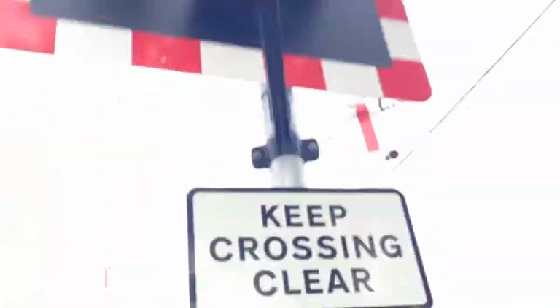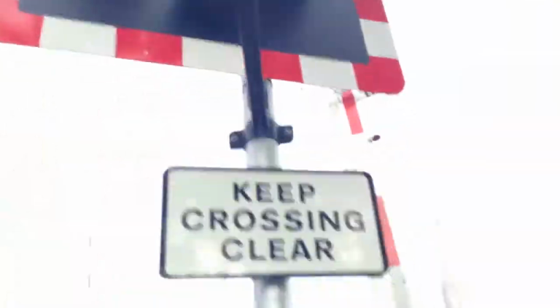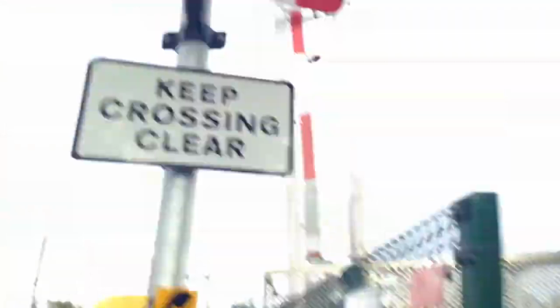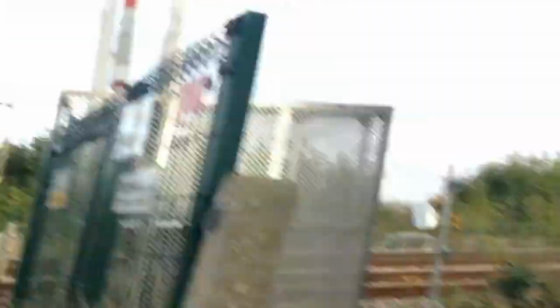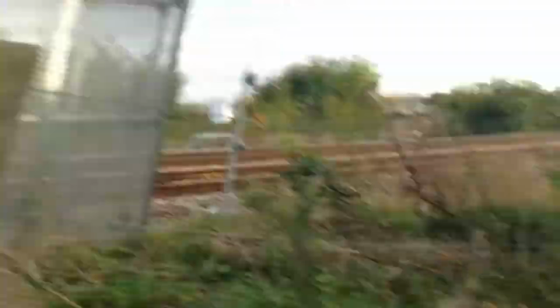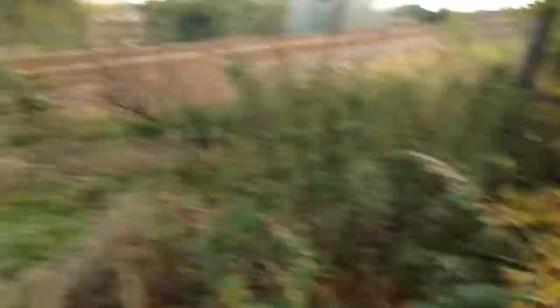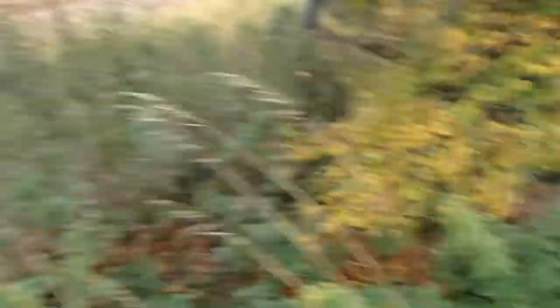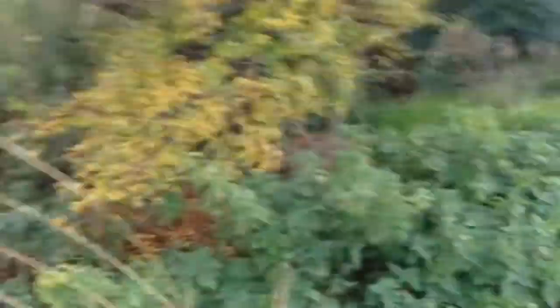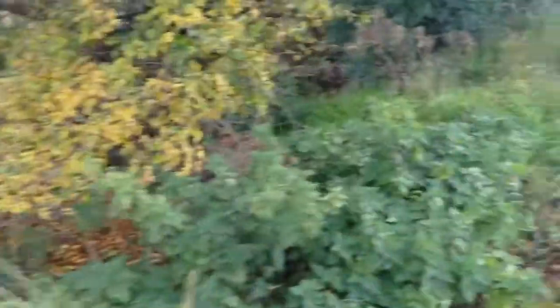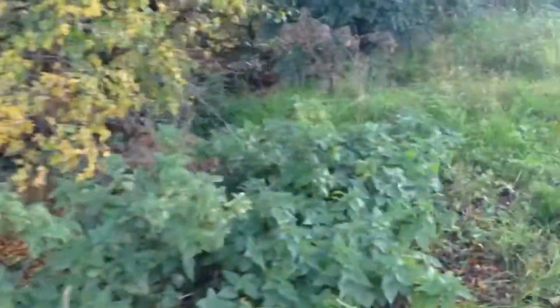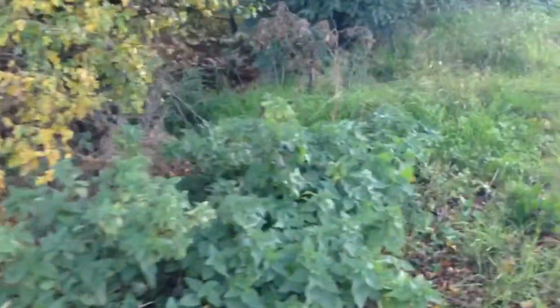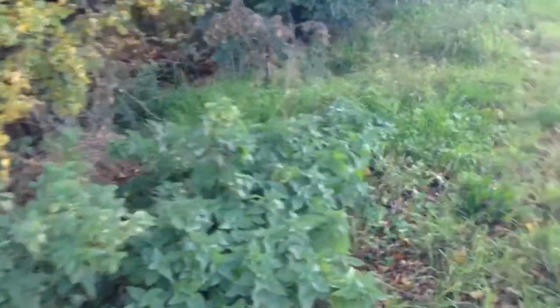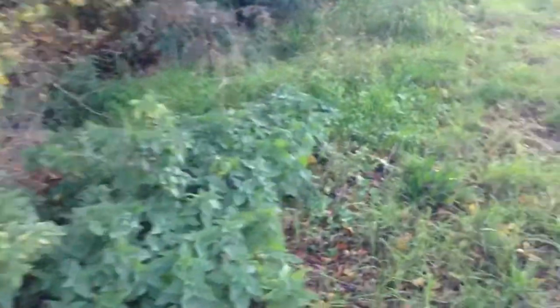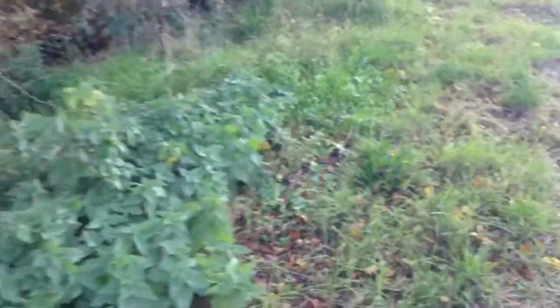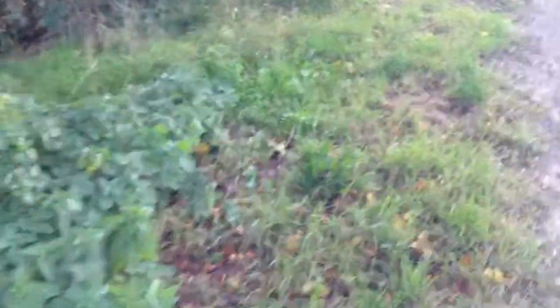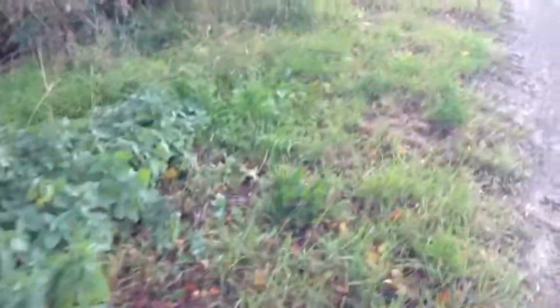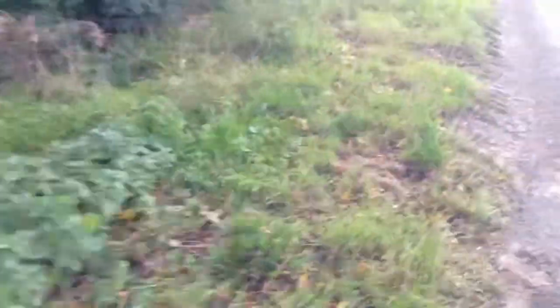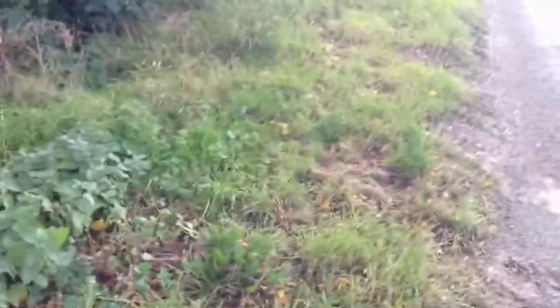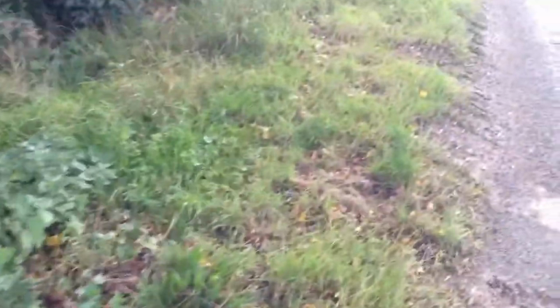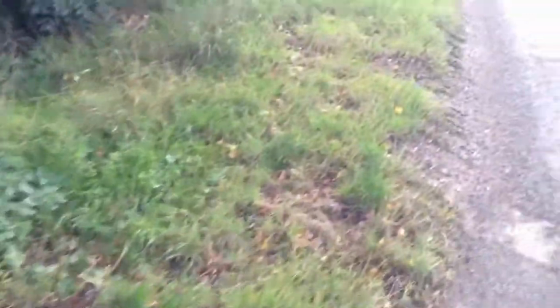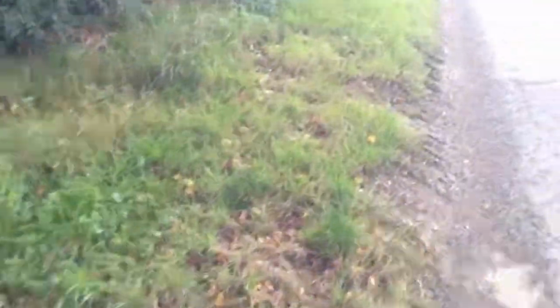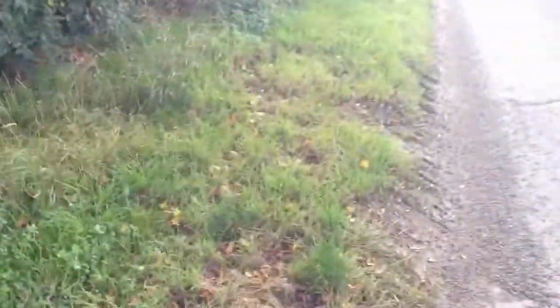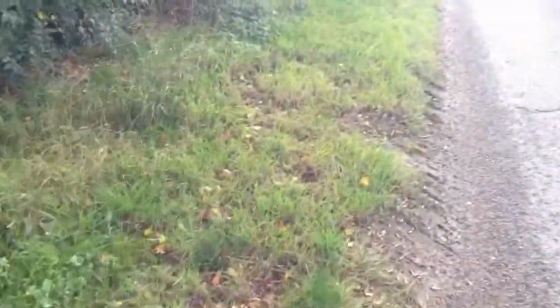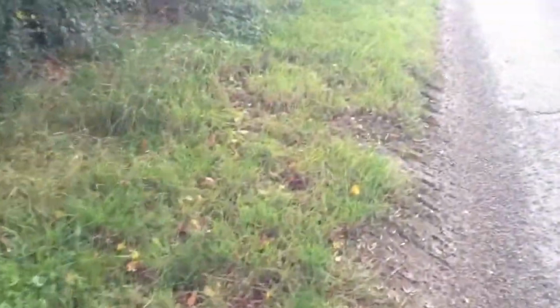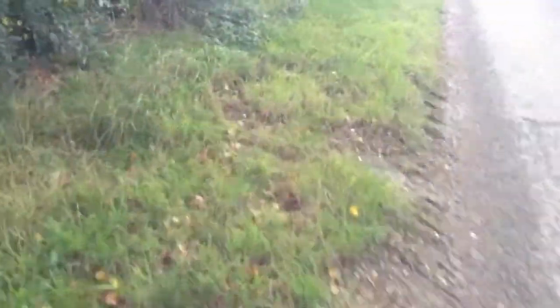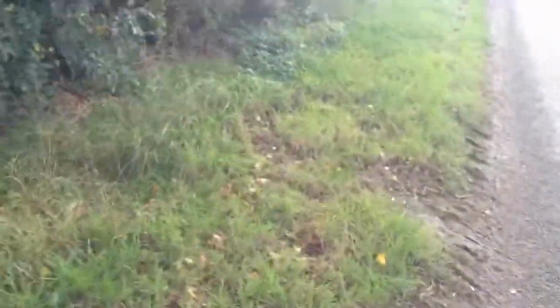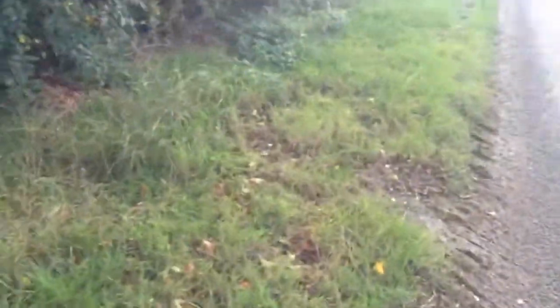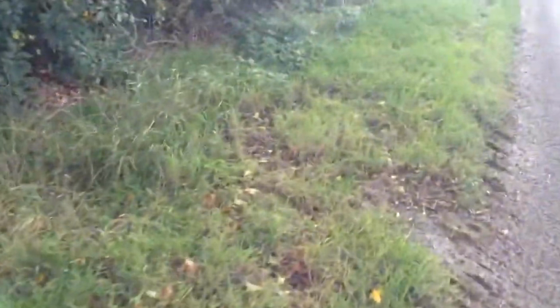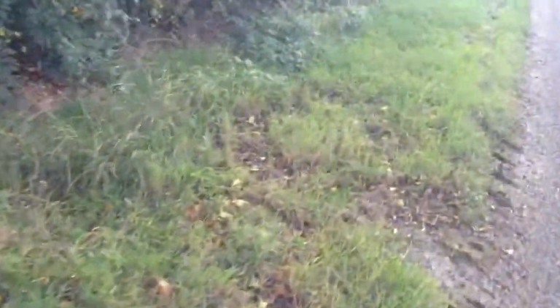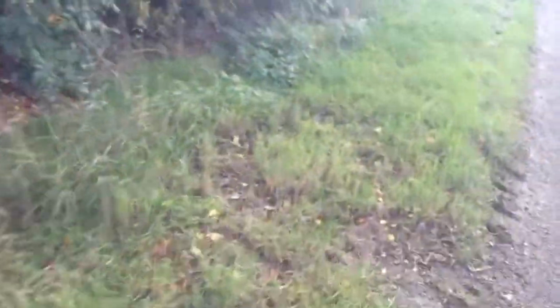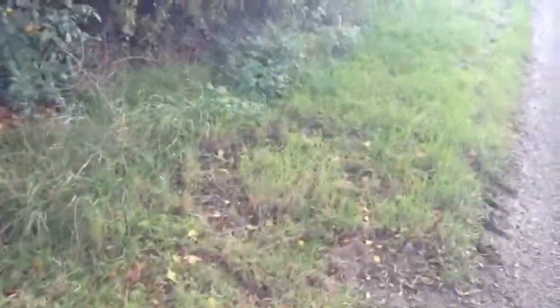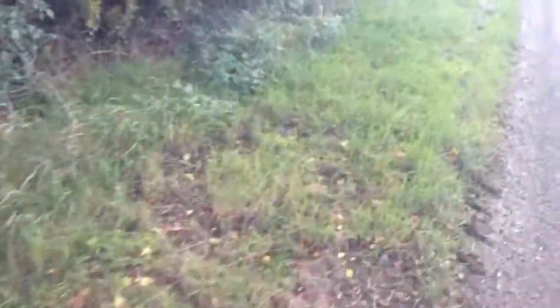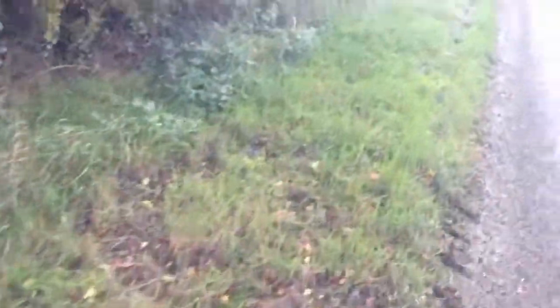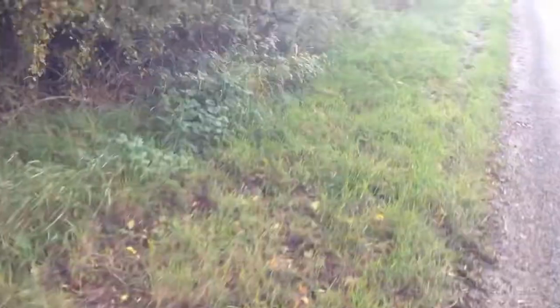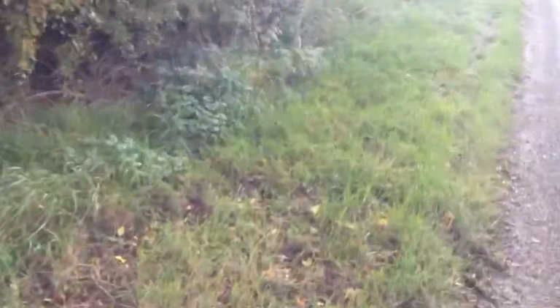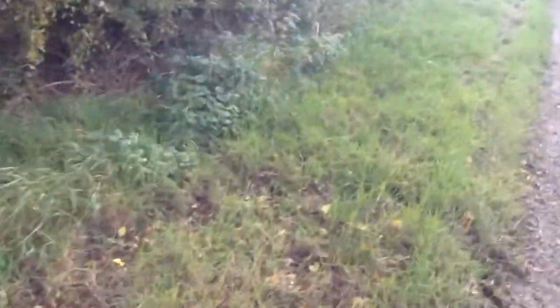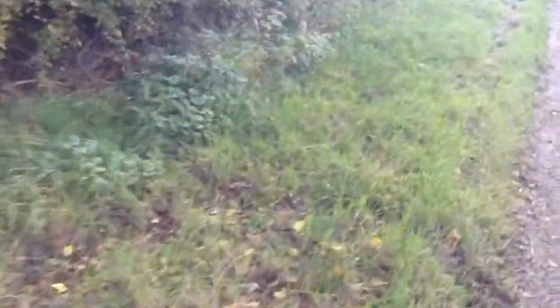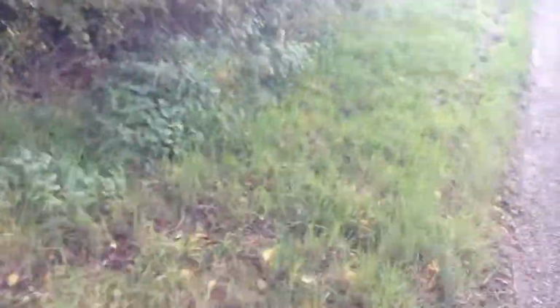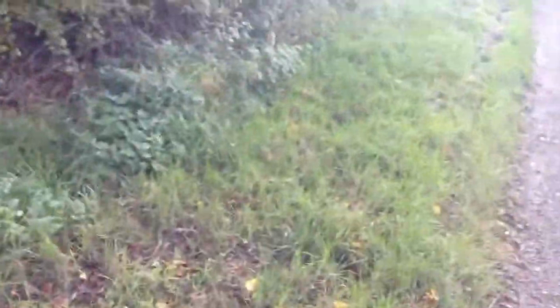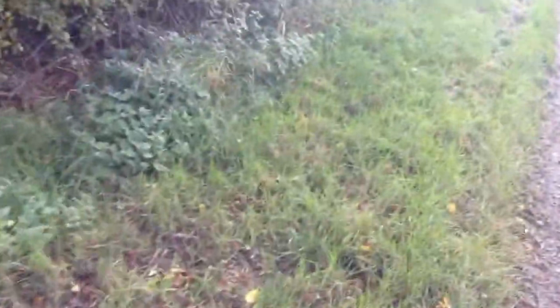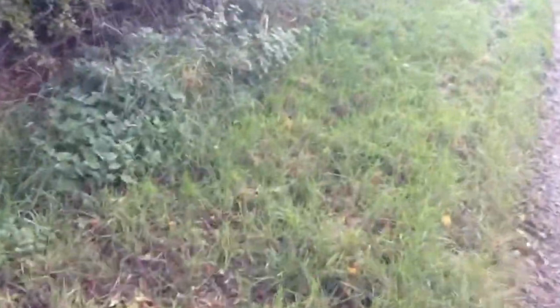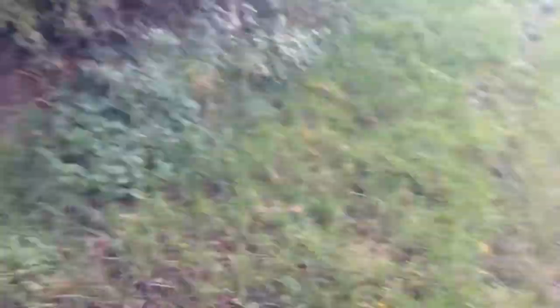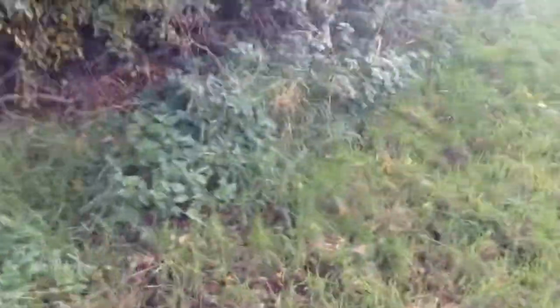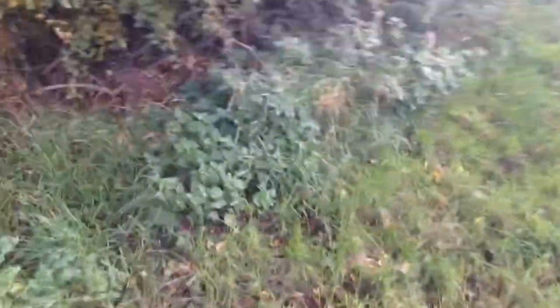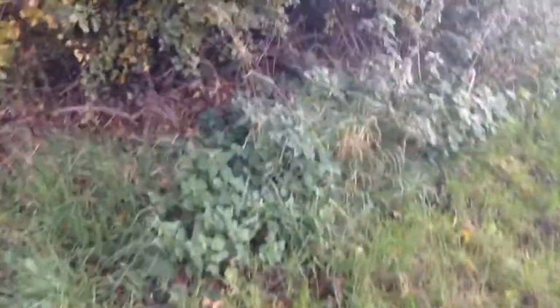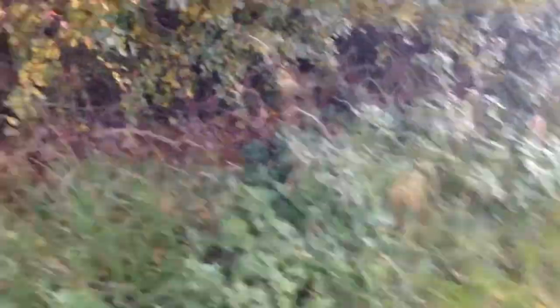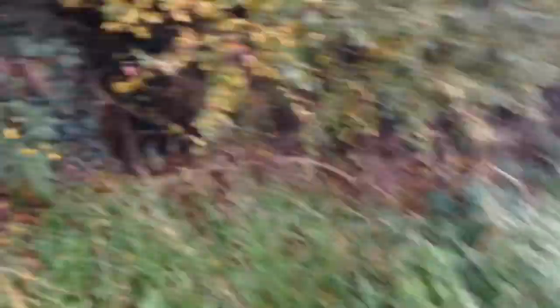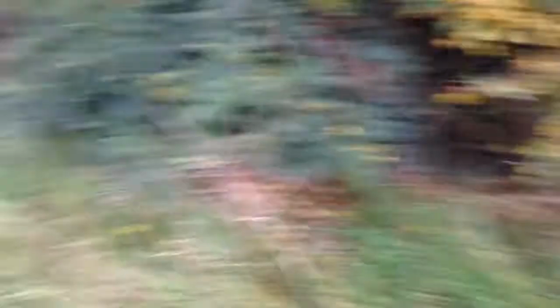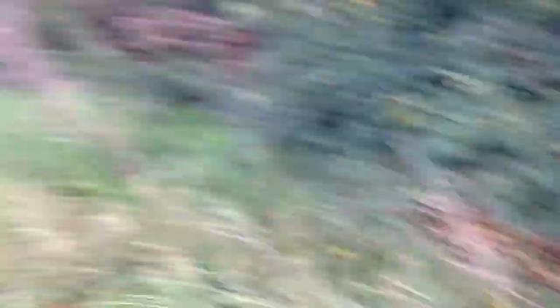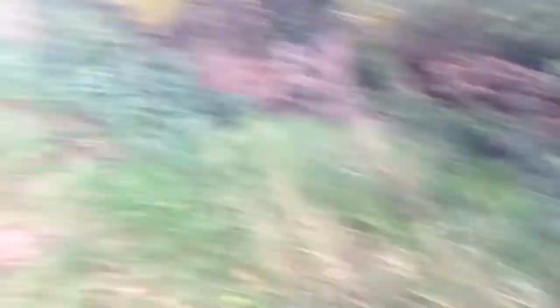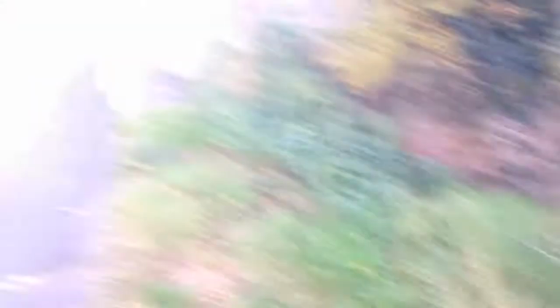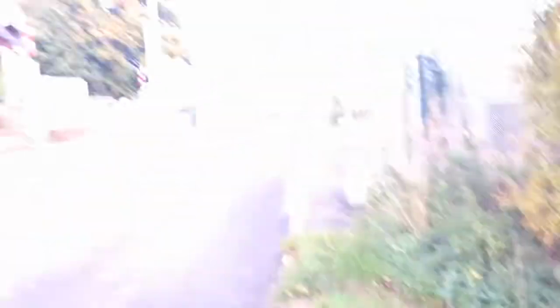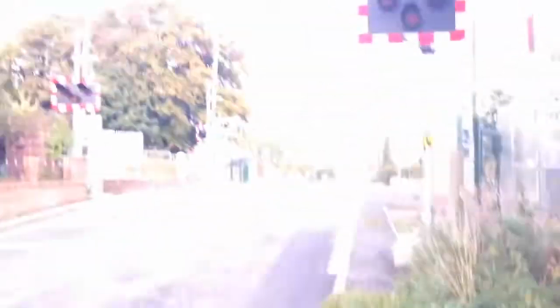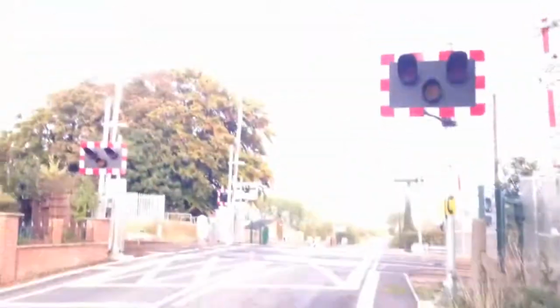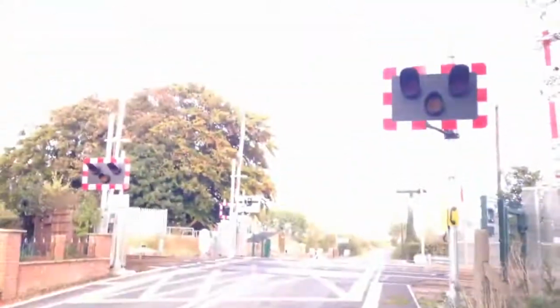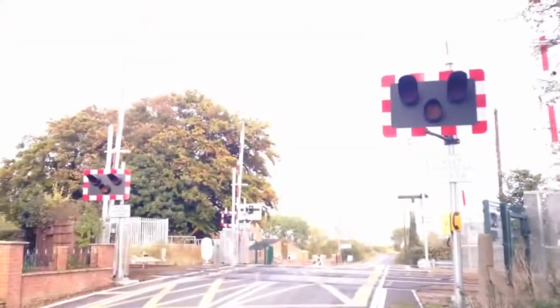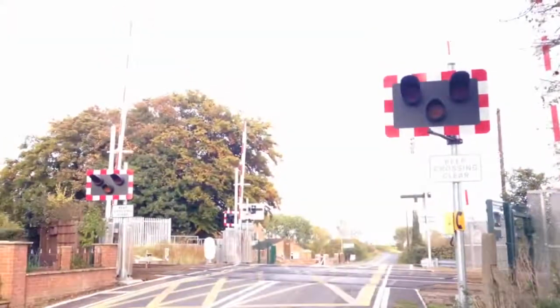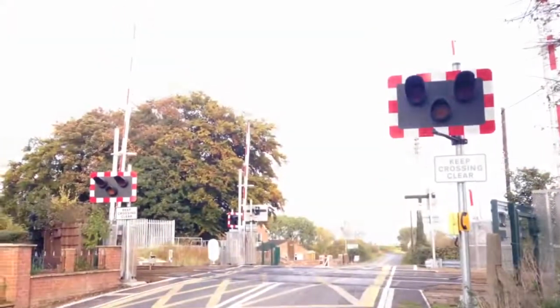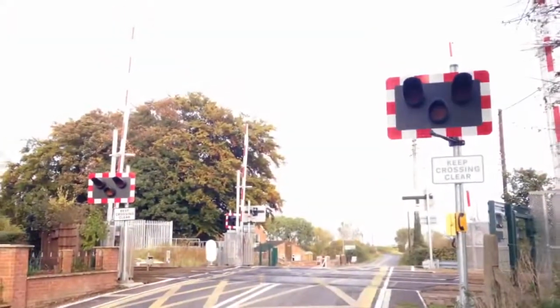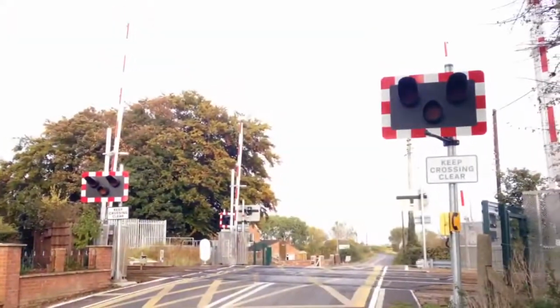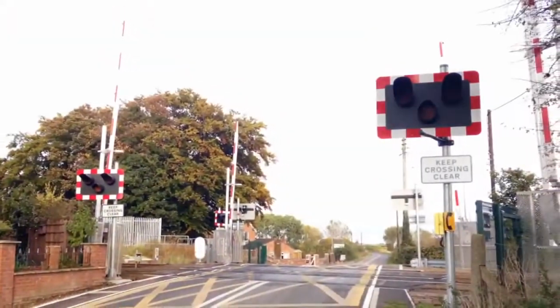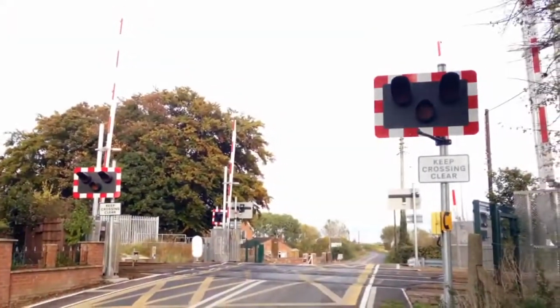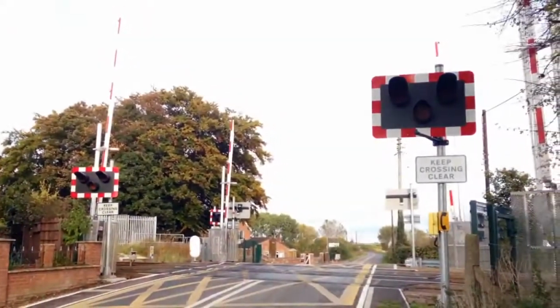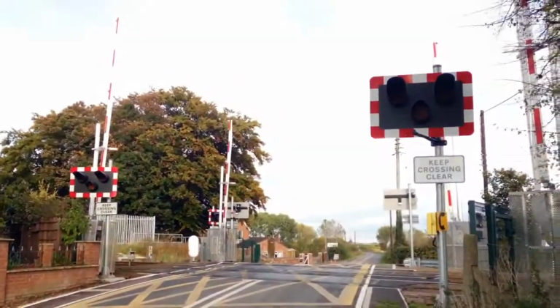And then we'll get a quick far back view of the level crossing for you. There's the crossing. And thank you guys.